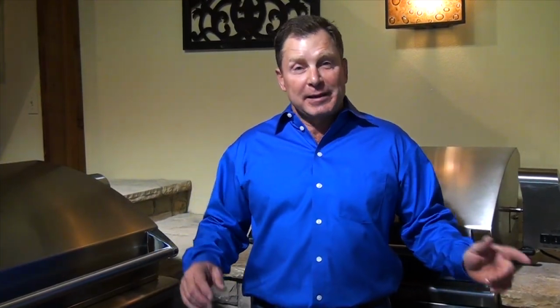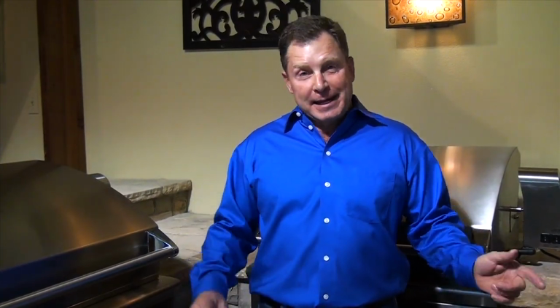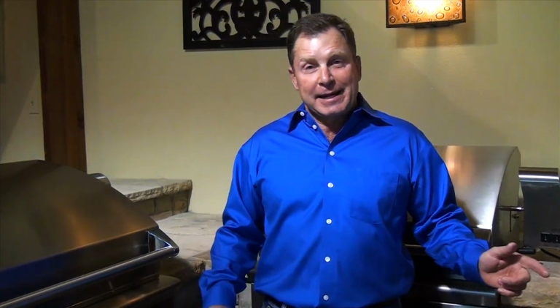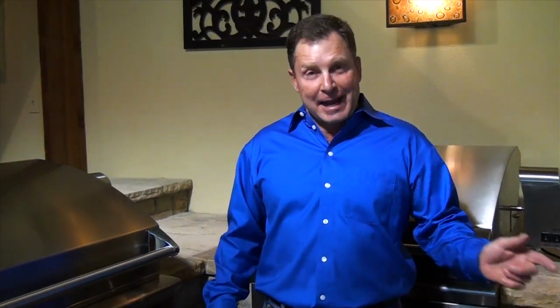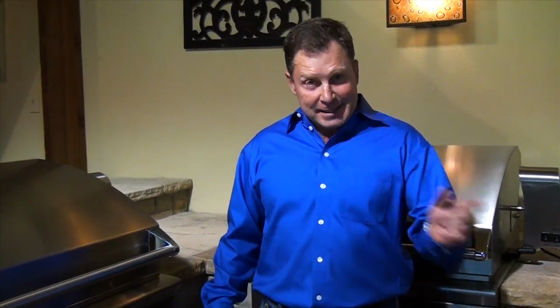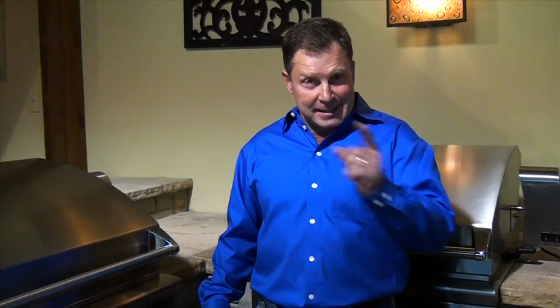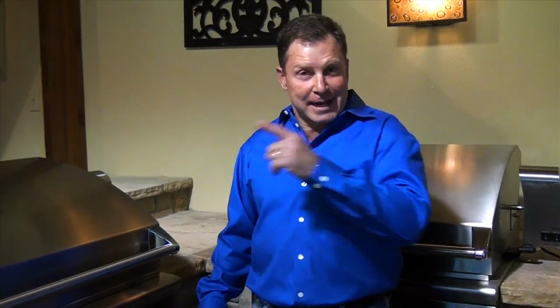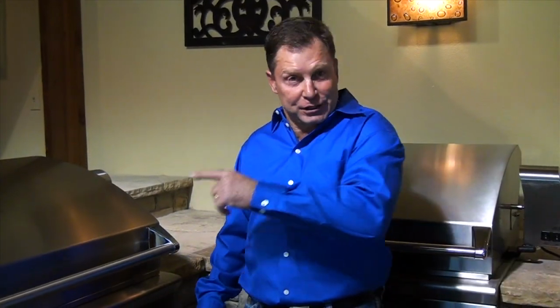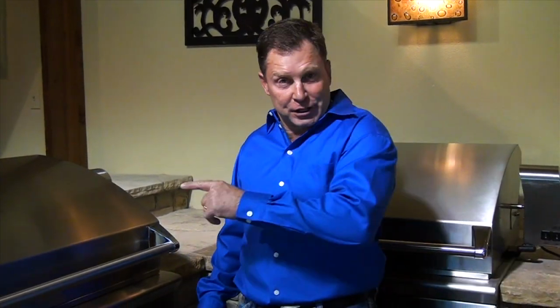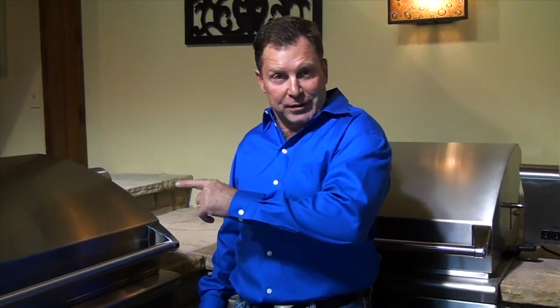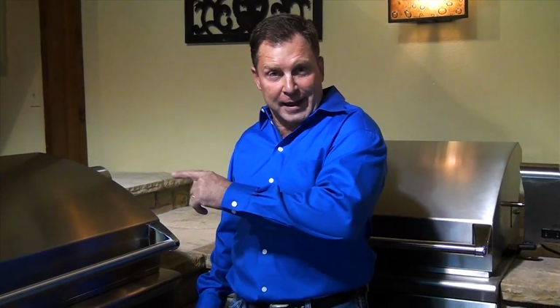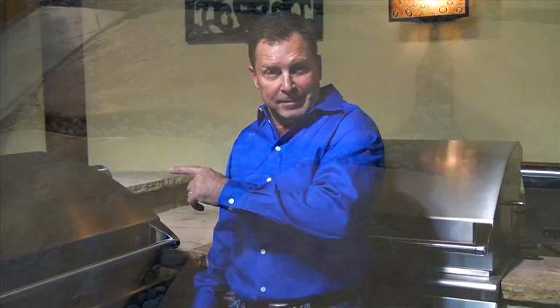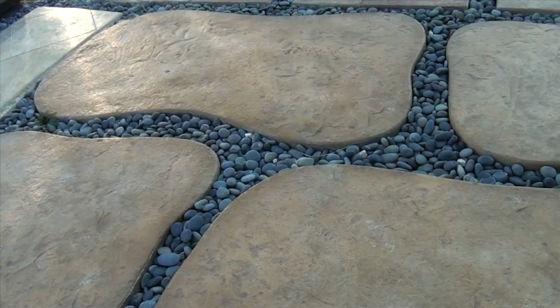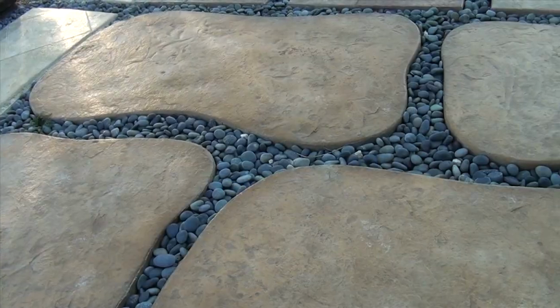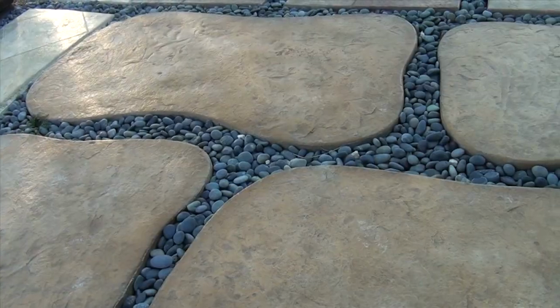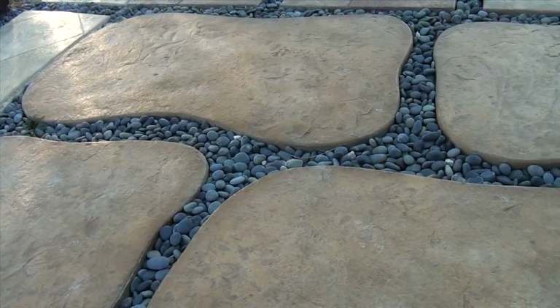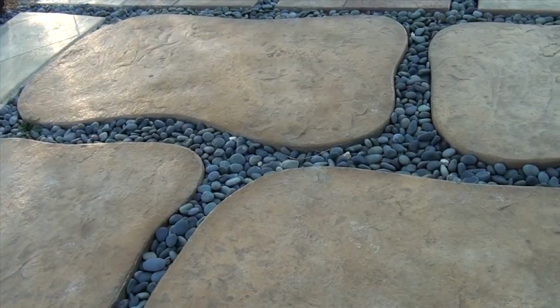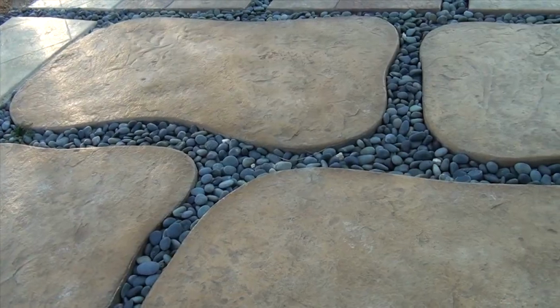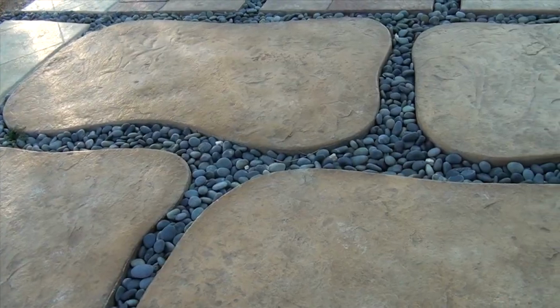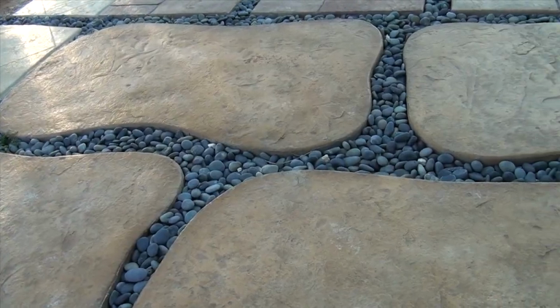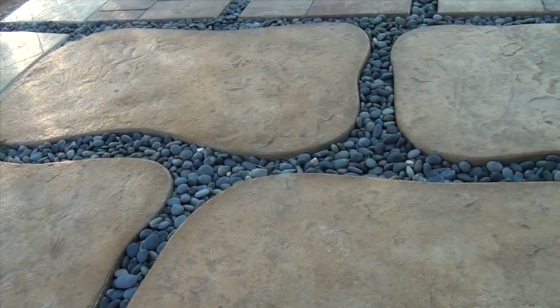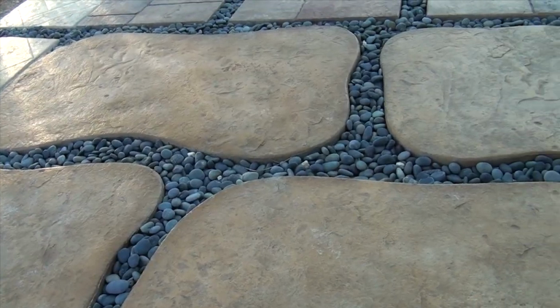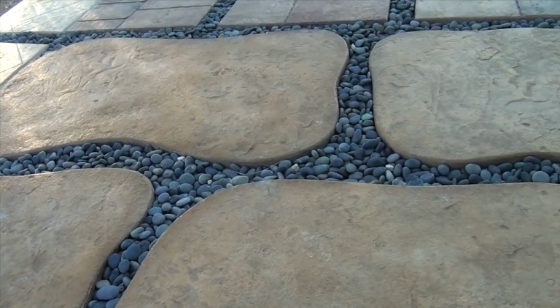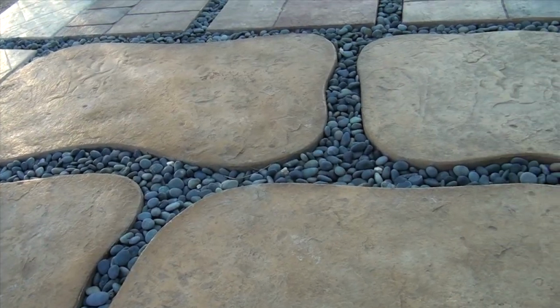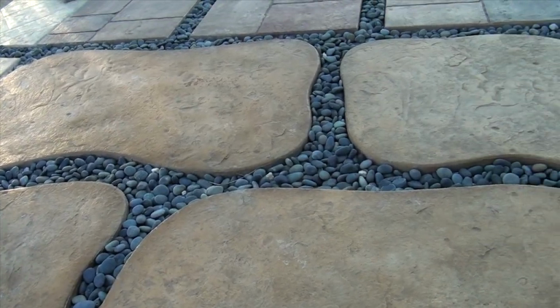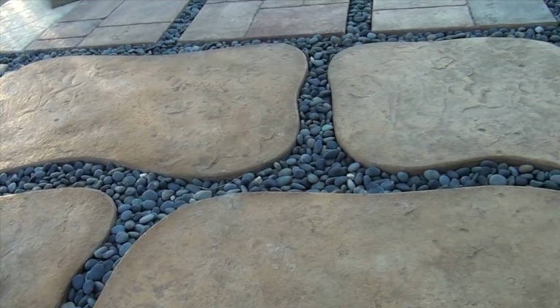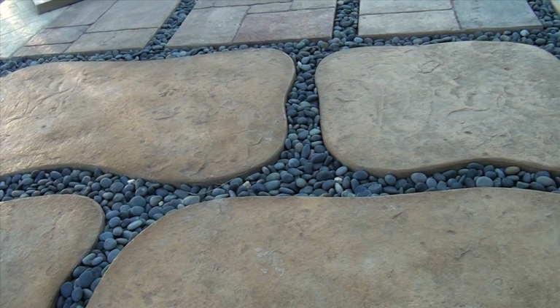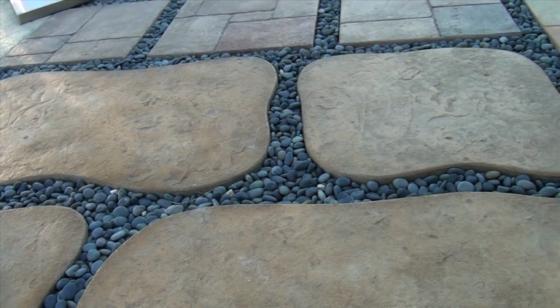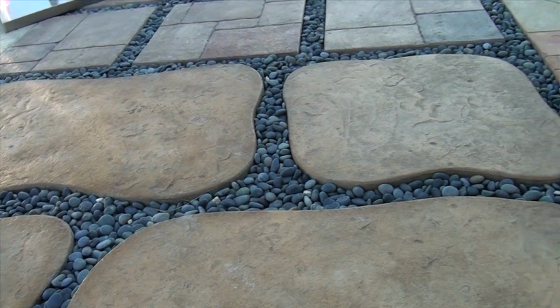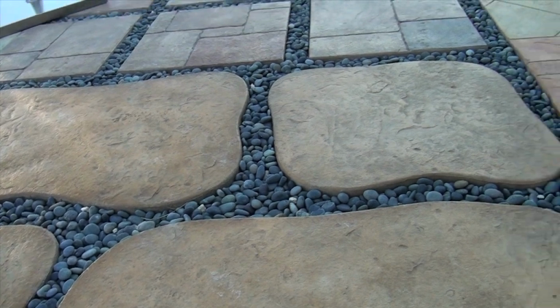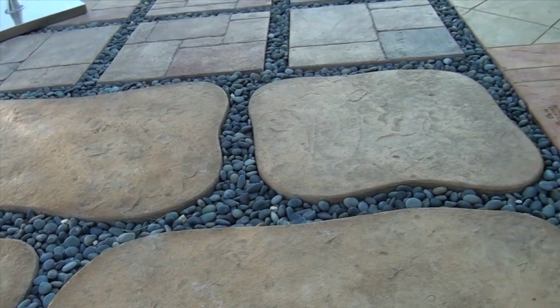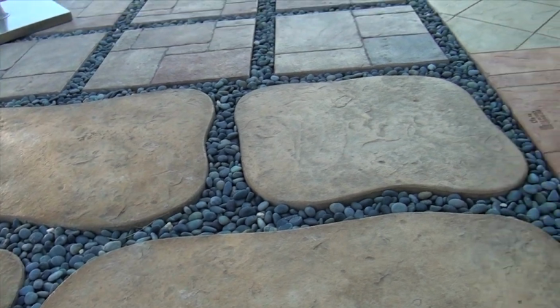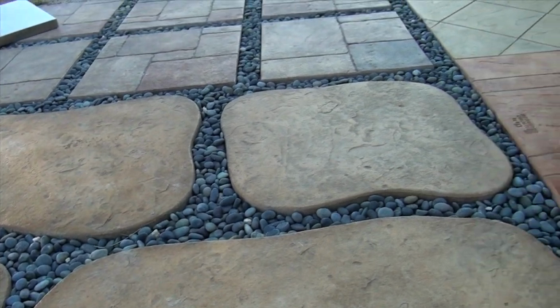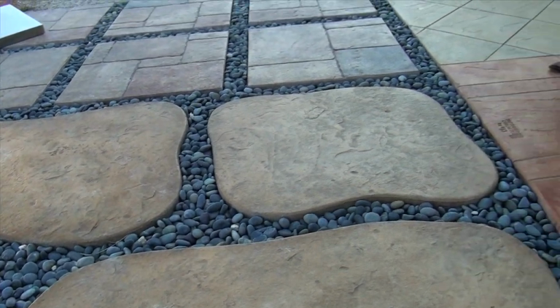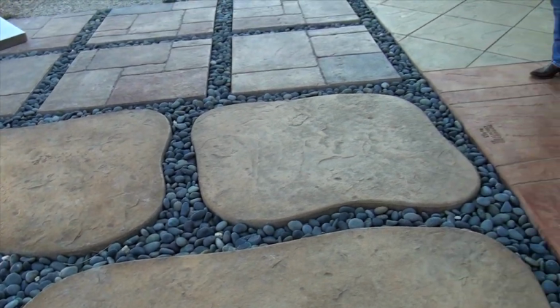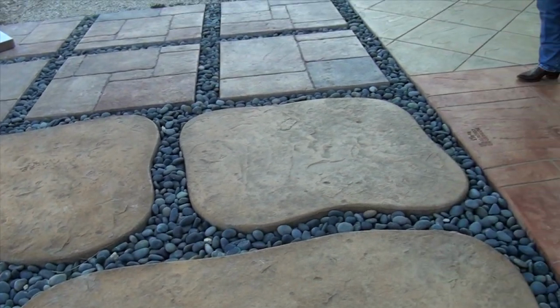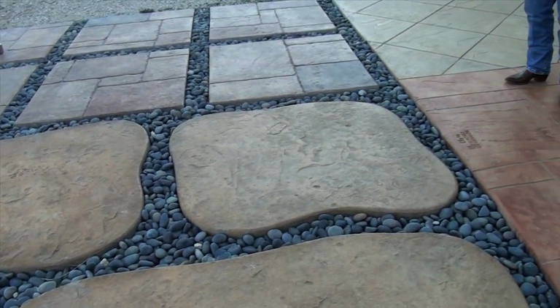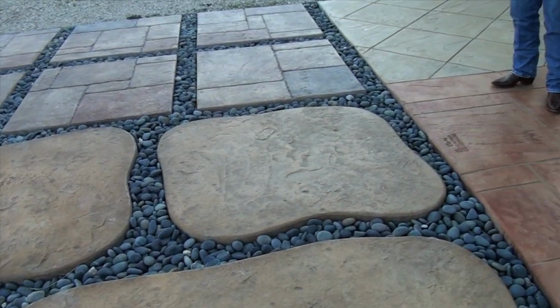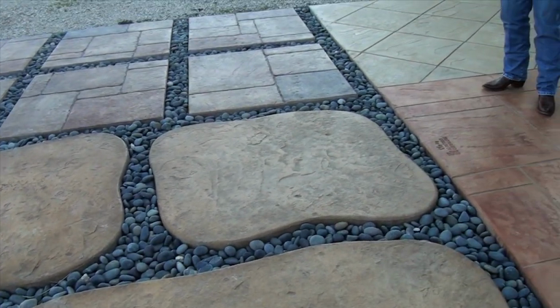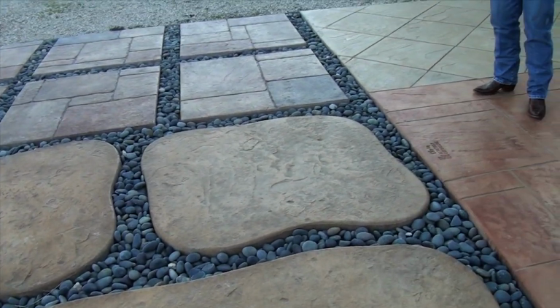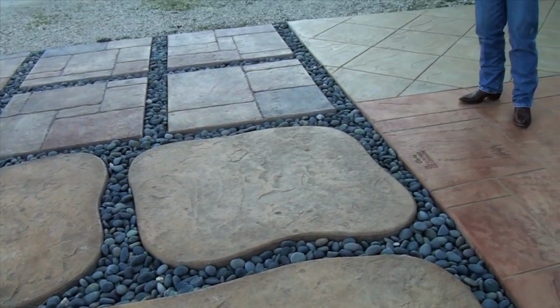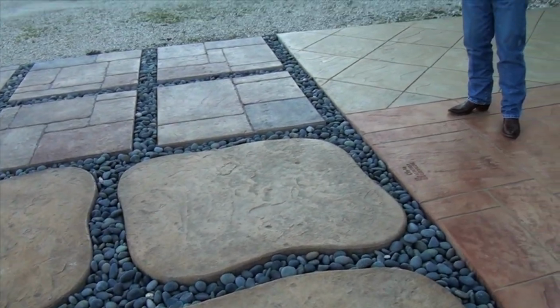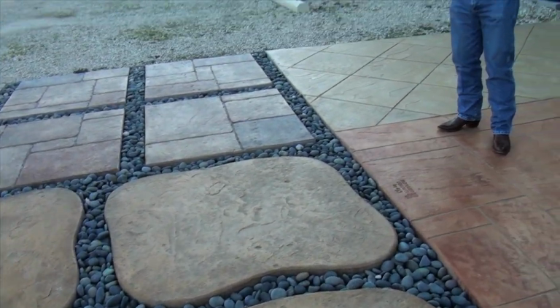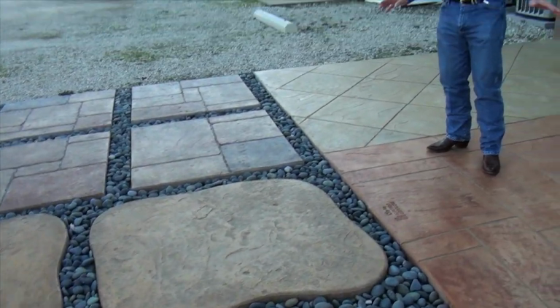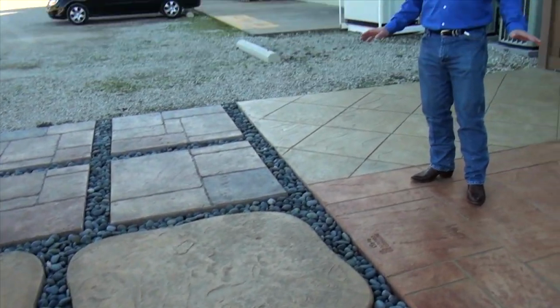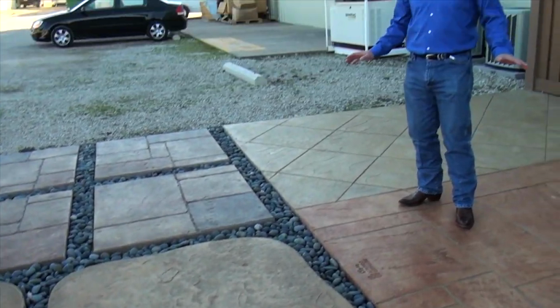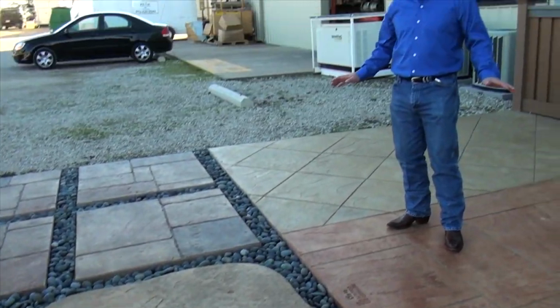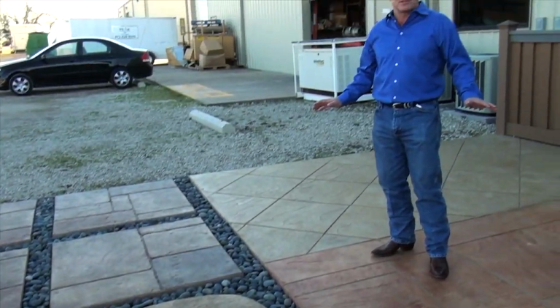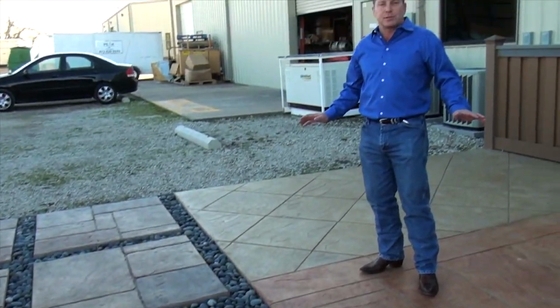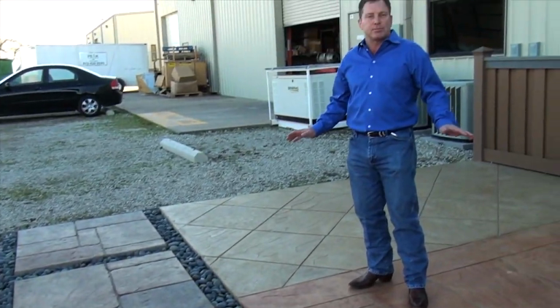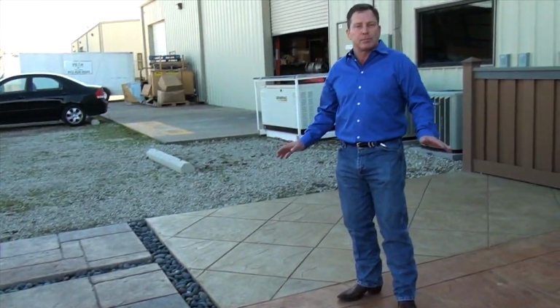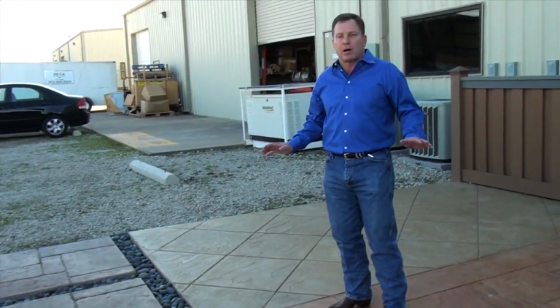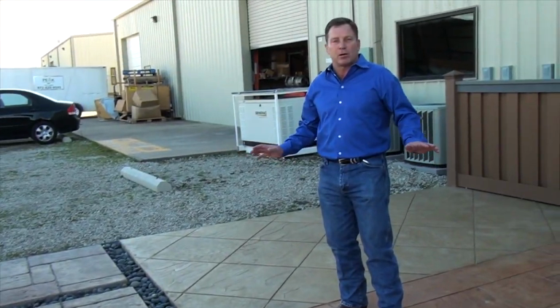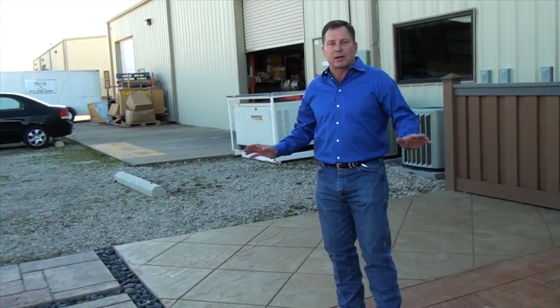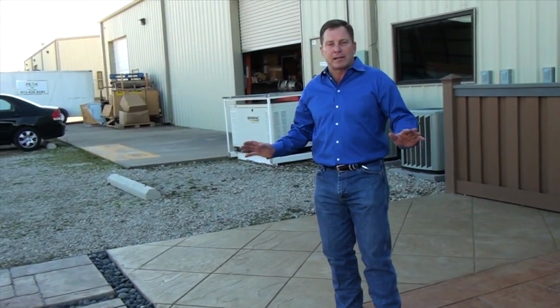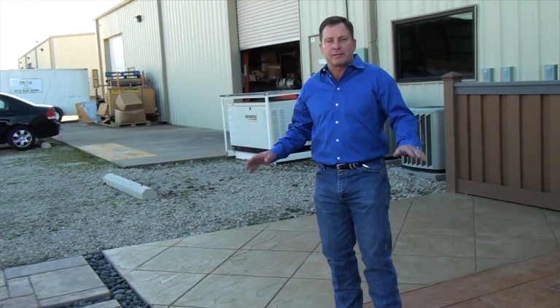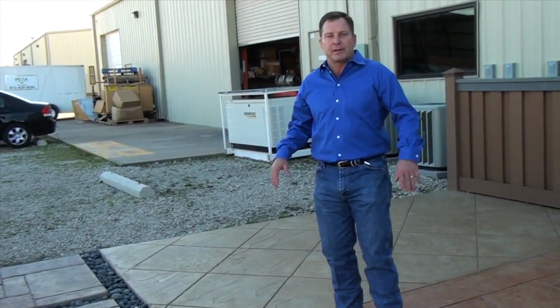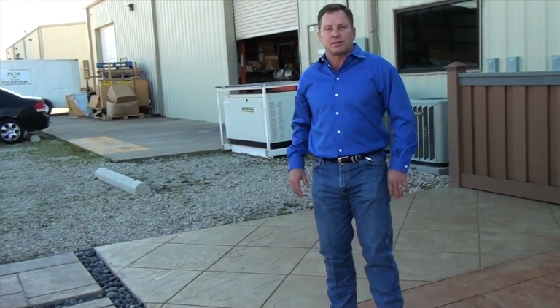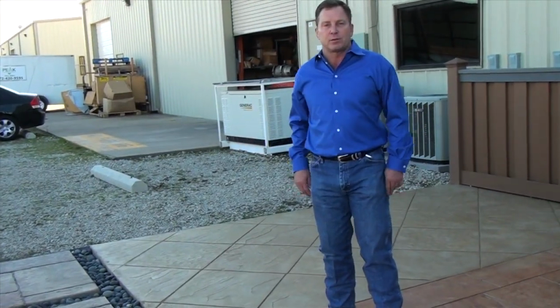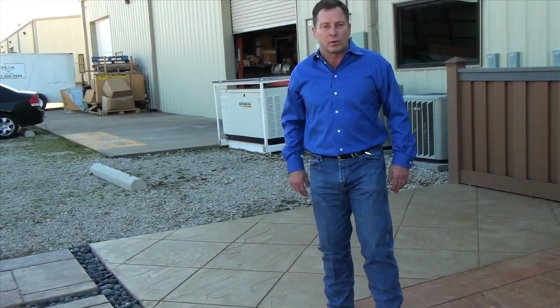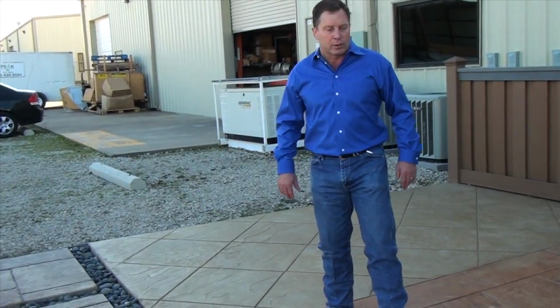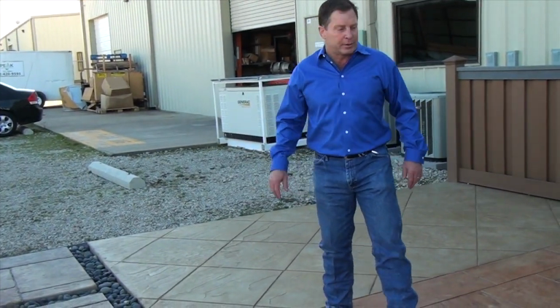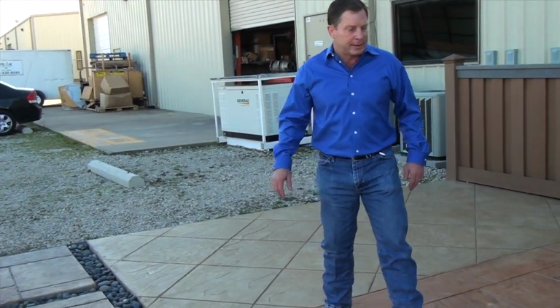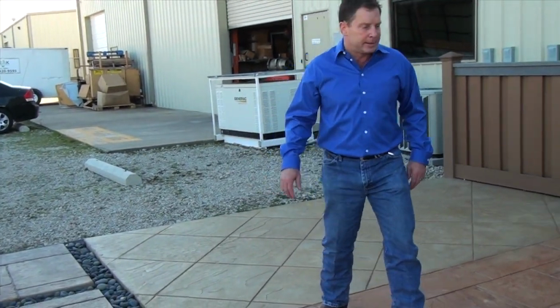Let me take you outside and show you that. Outside we have different styles of patterned concrete to choose from with colors, patterns, and all kinds of options to work with you.